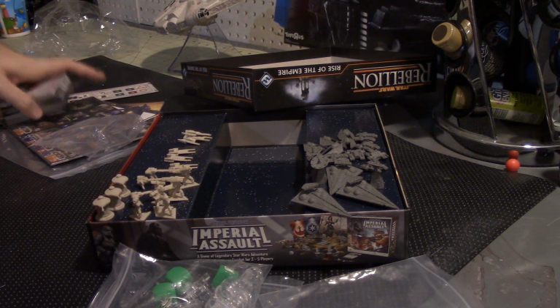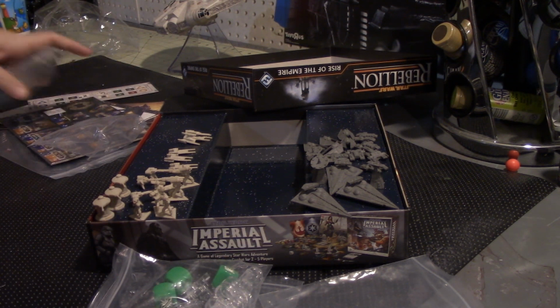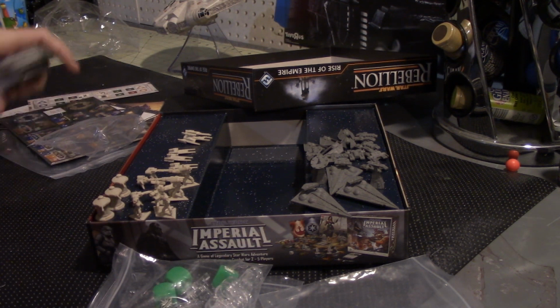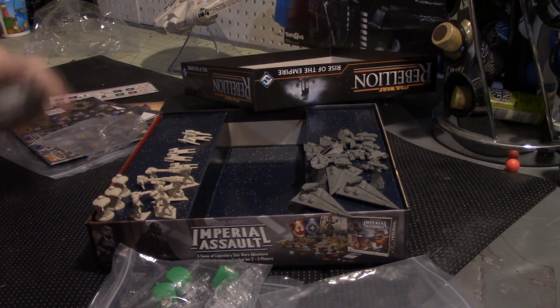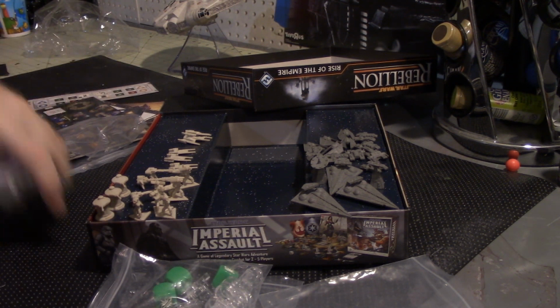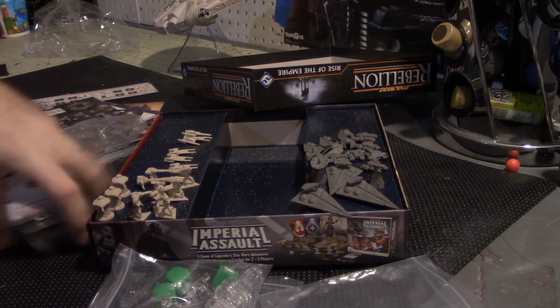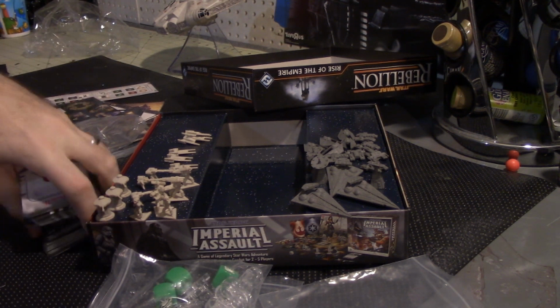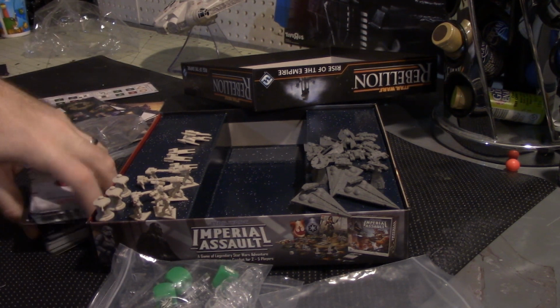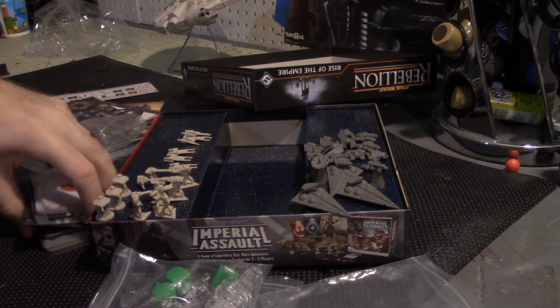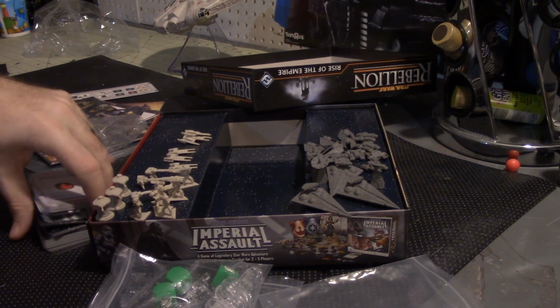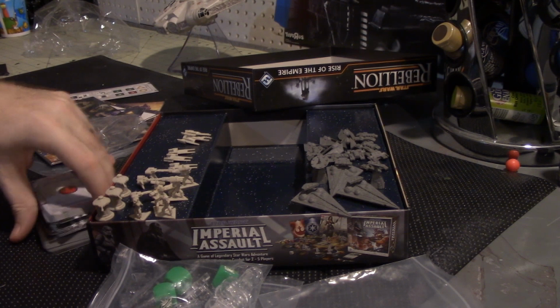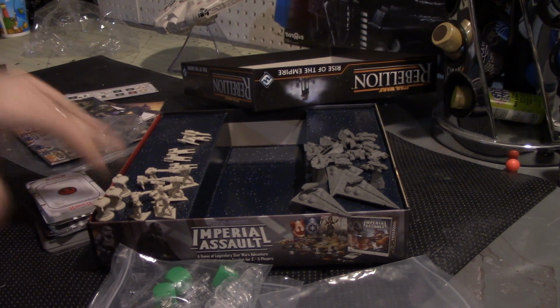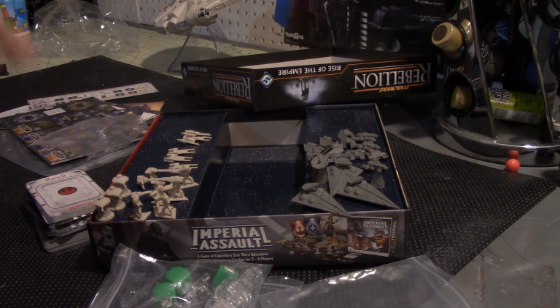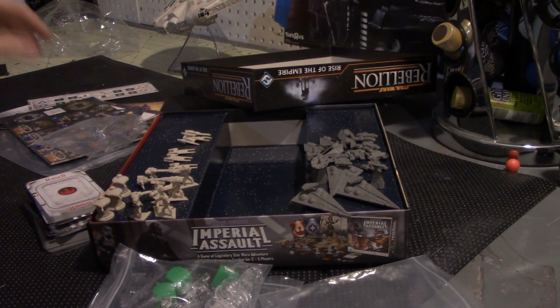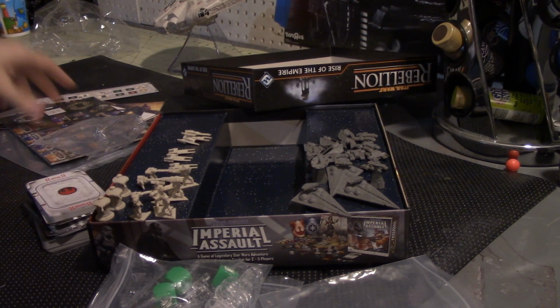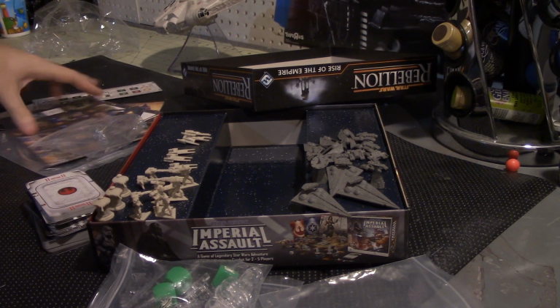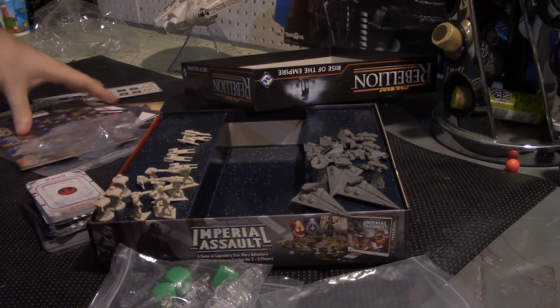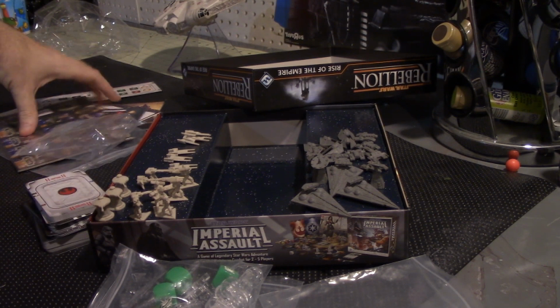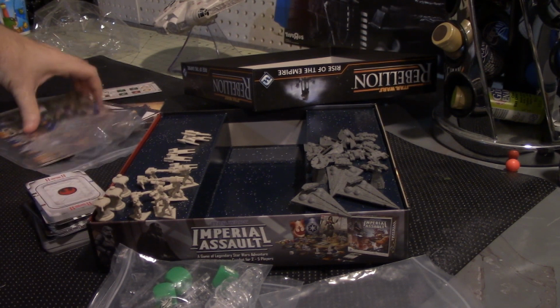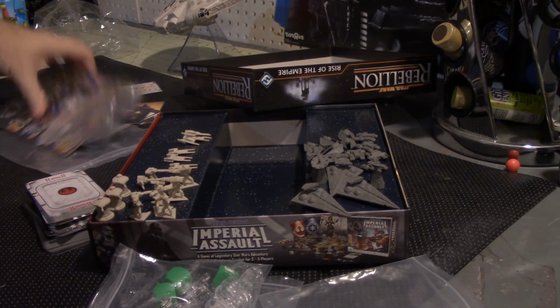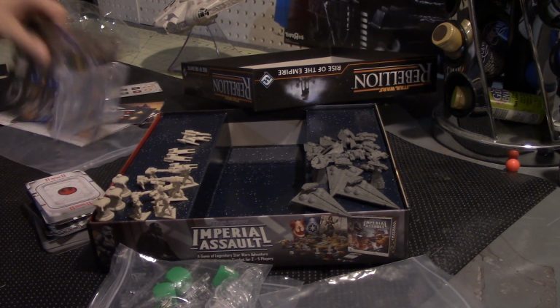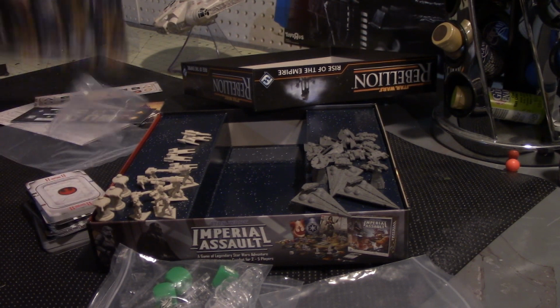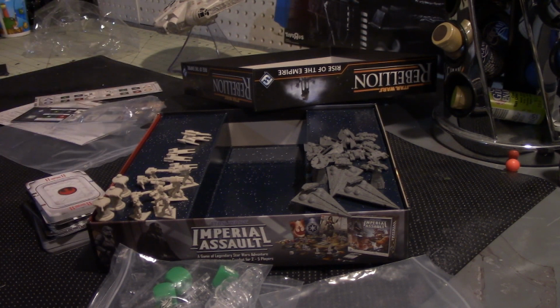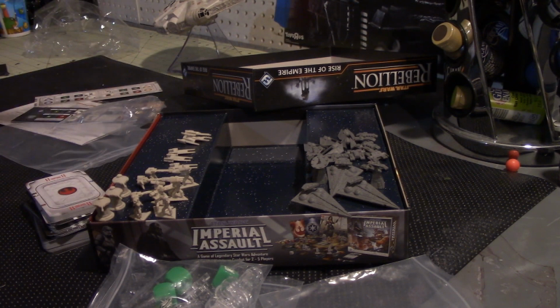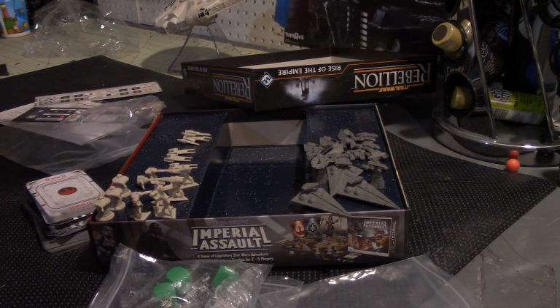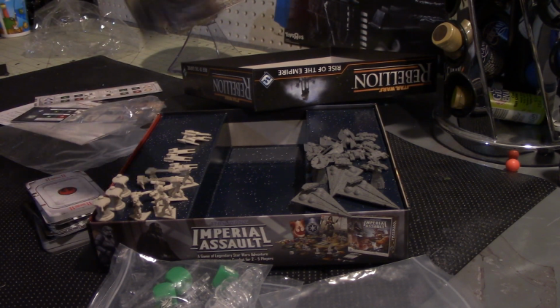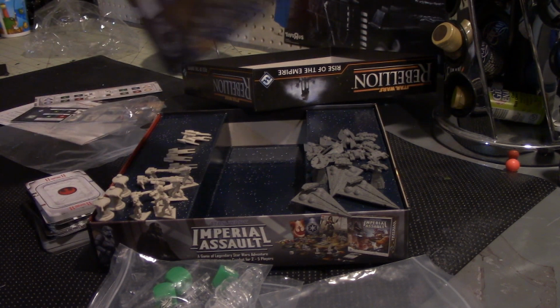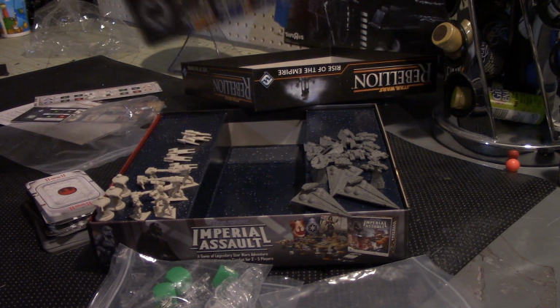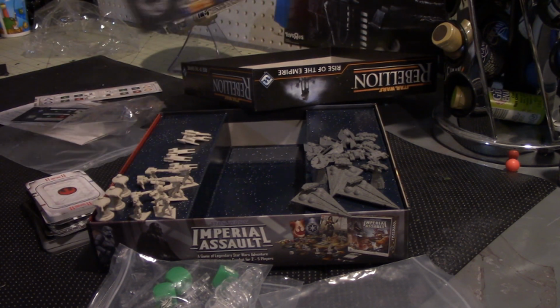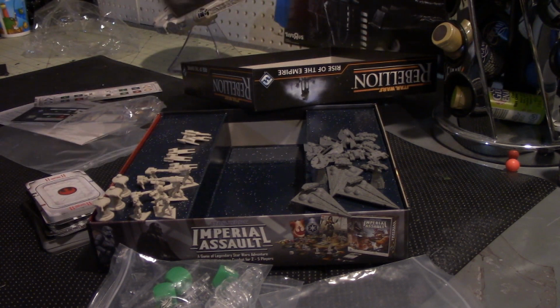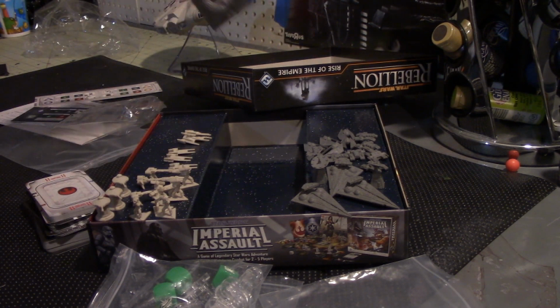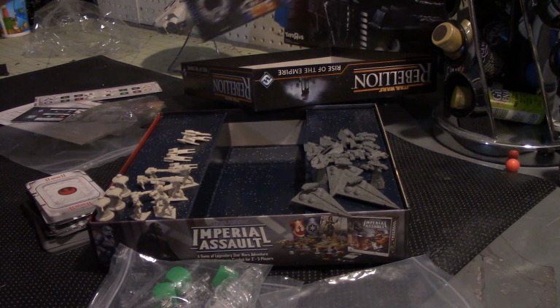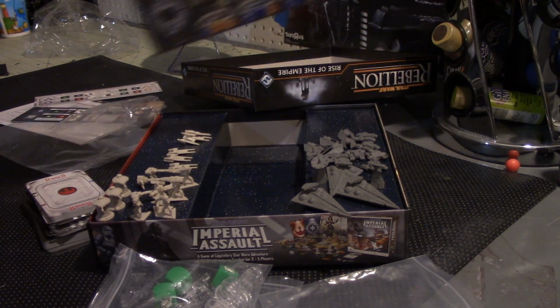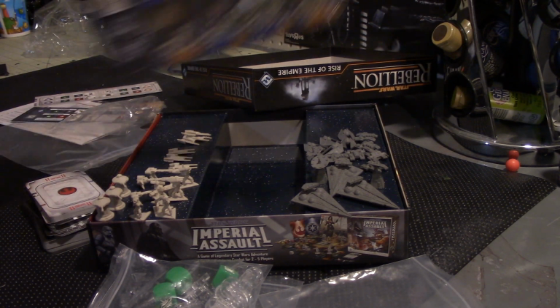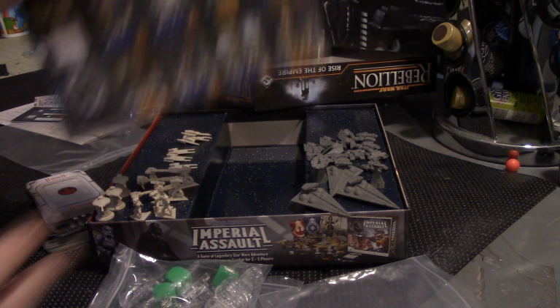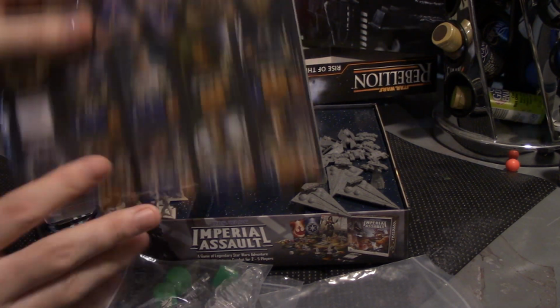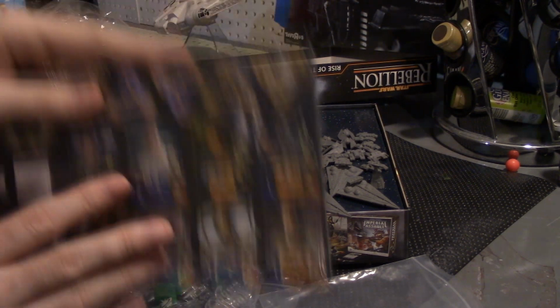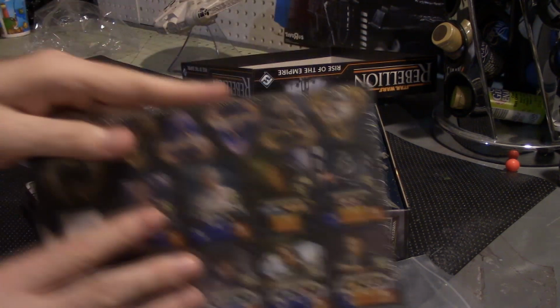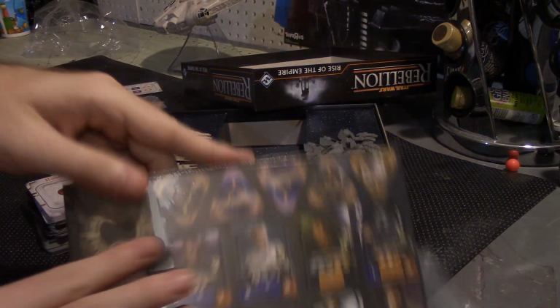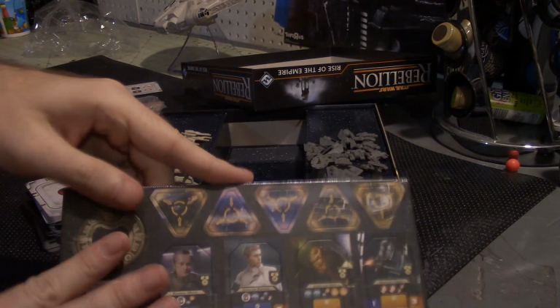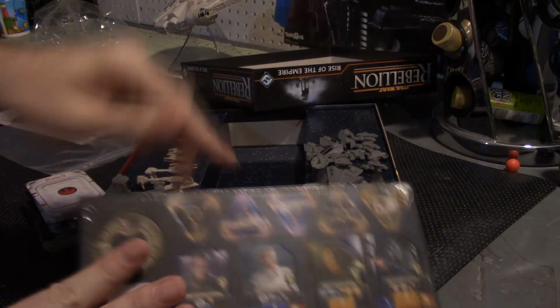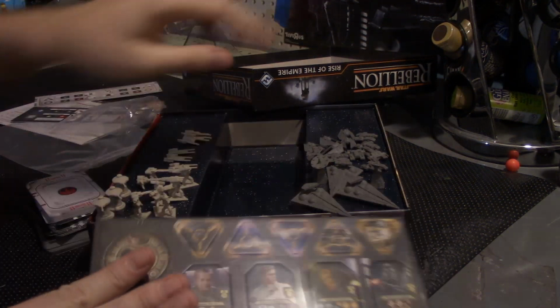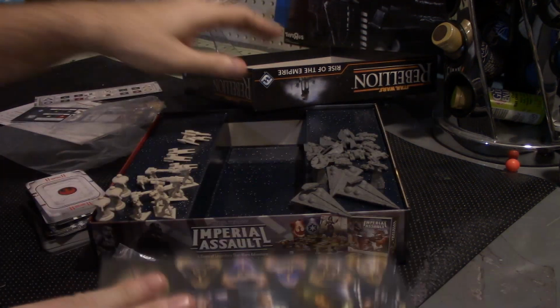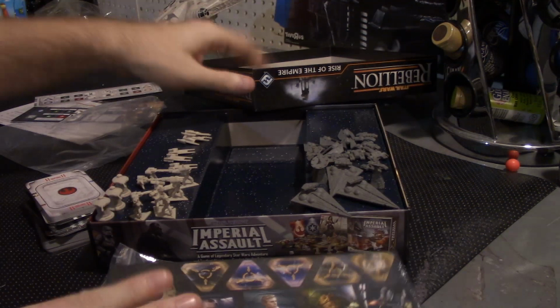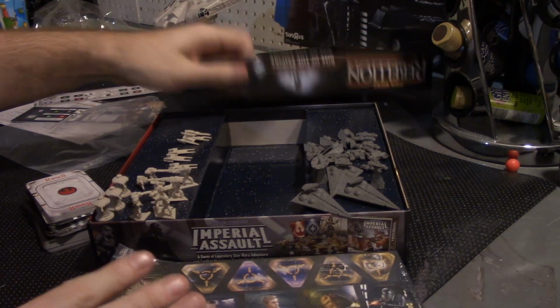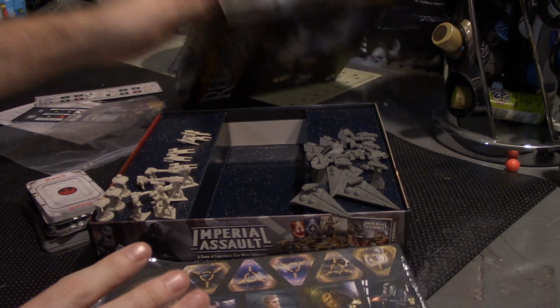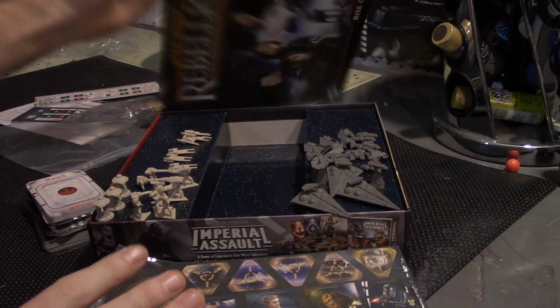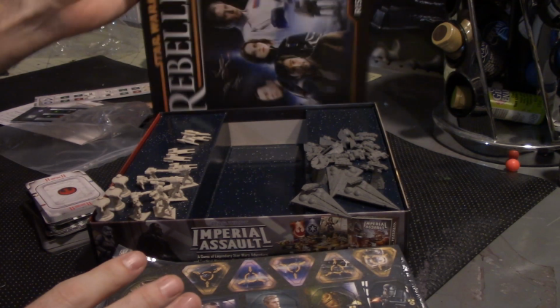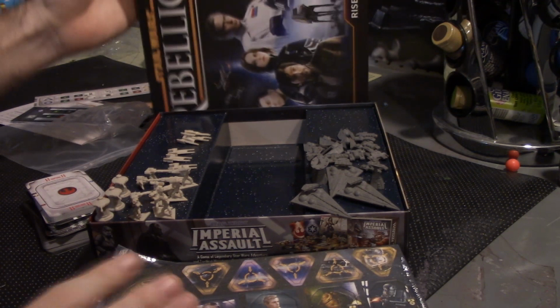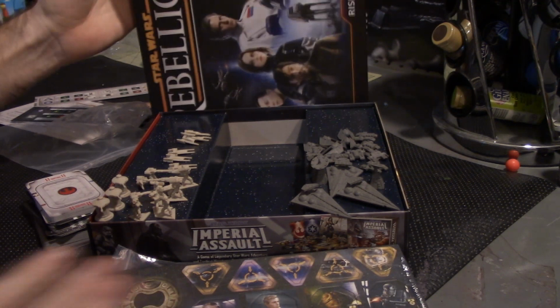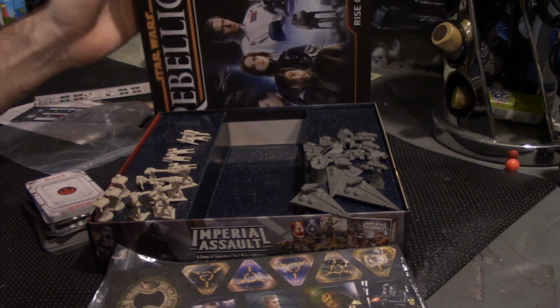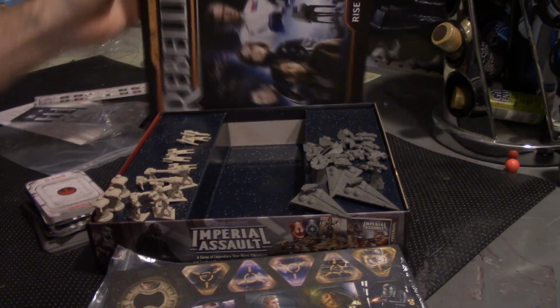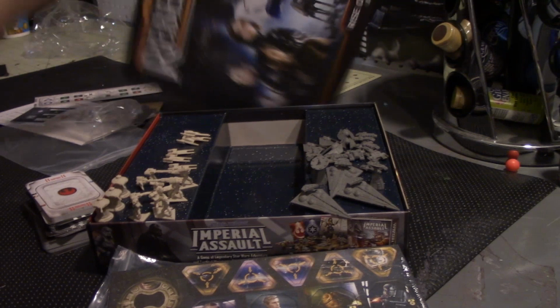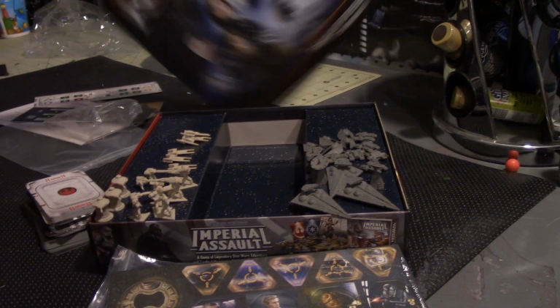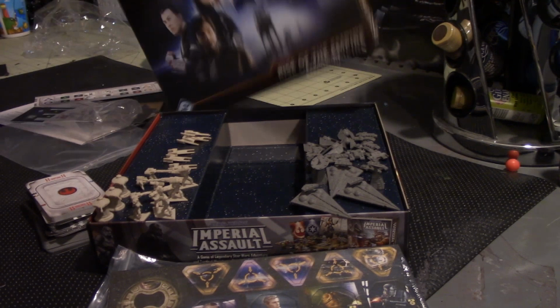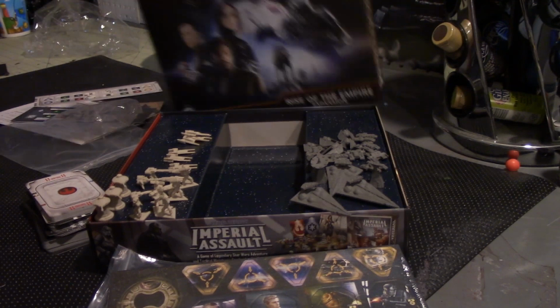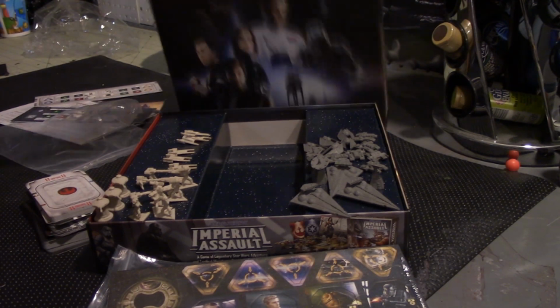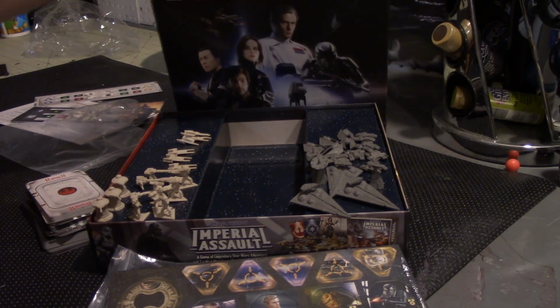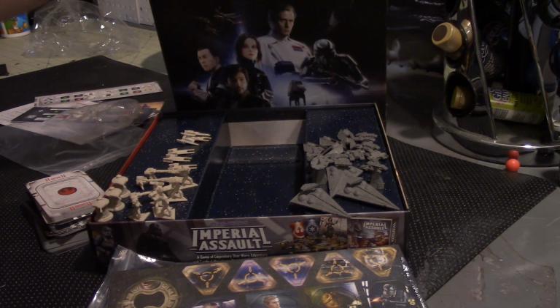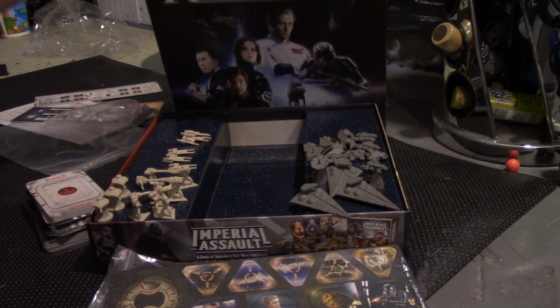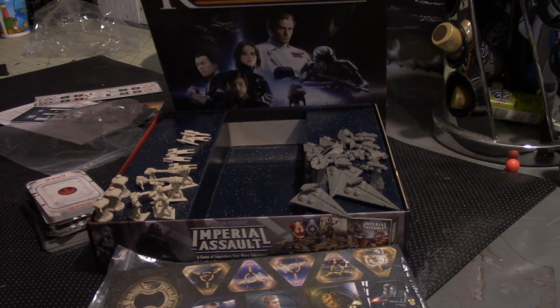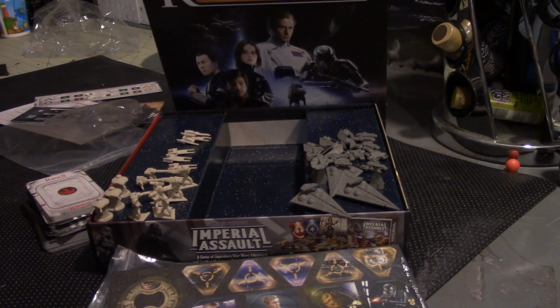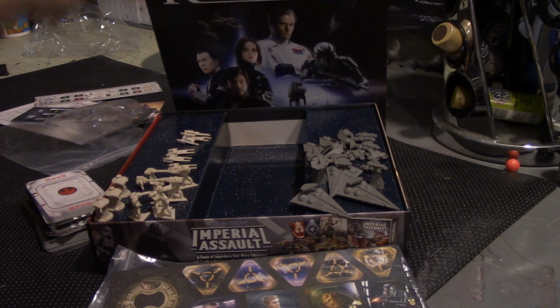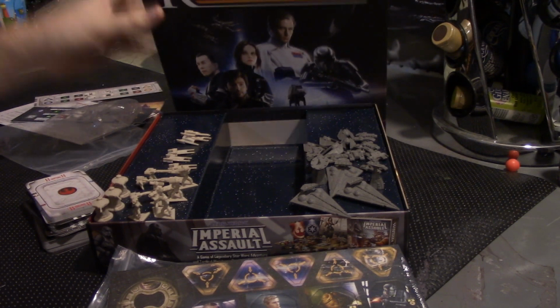So that is all the minis. Basically three and three, then six and six of each type. Lots of new units, green dice for everybody, lots of new cards, some upgrade cards, lots of new commanders — and that's kind of everything we get in the box.